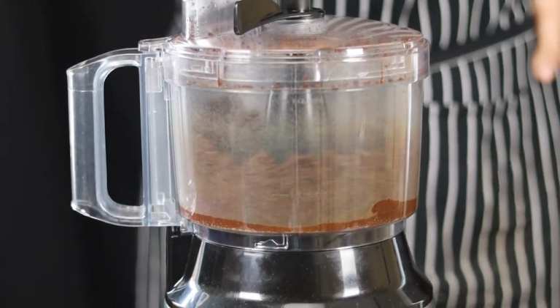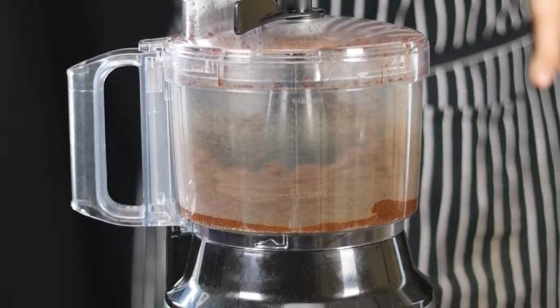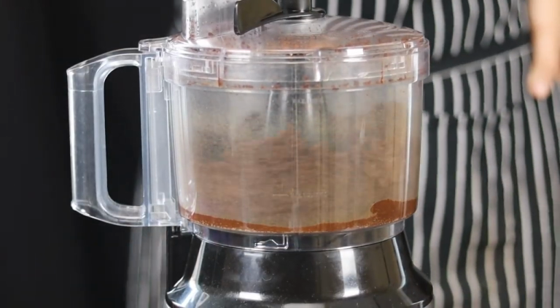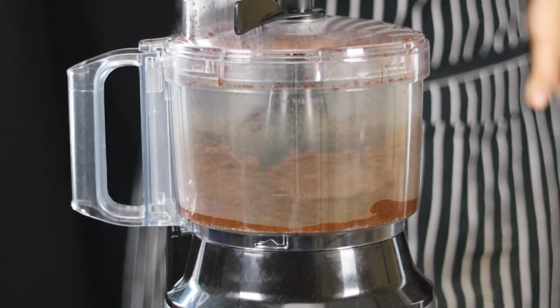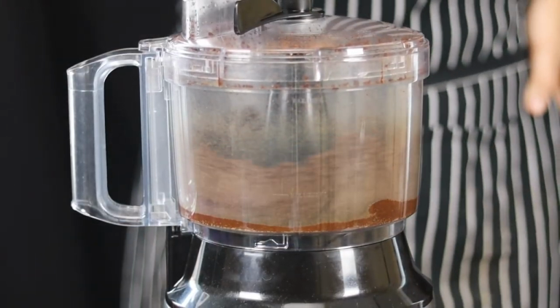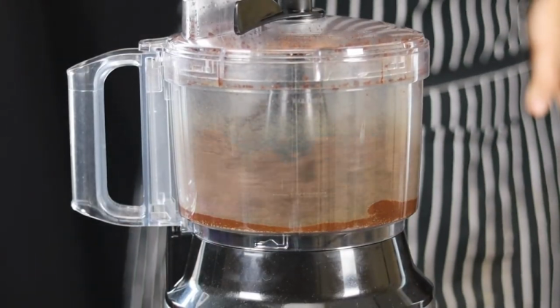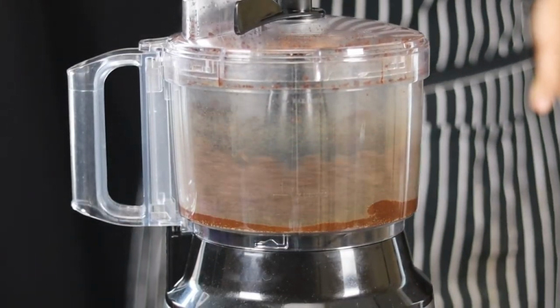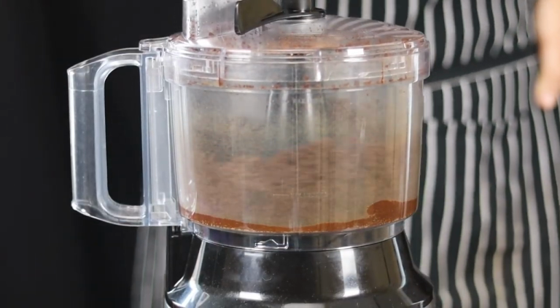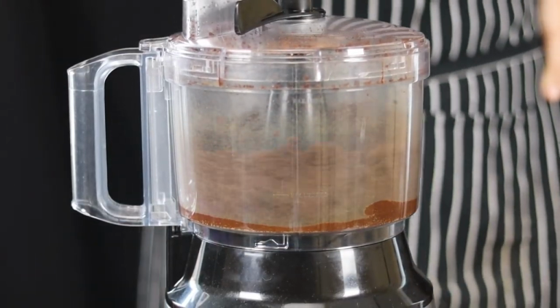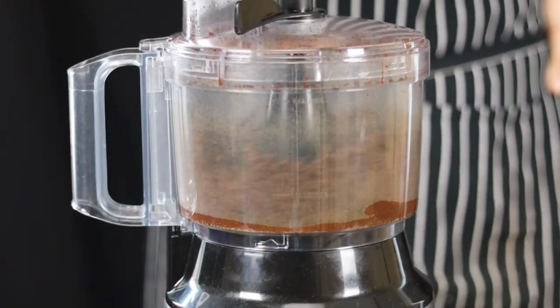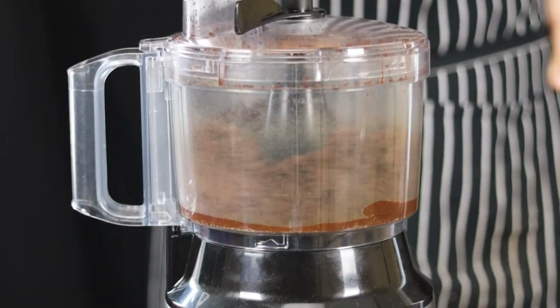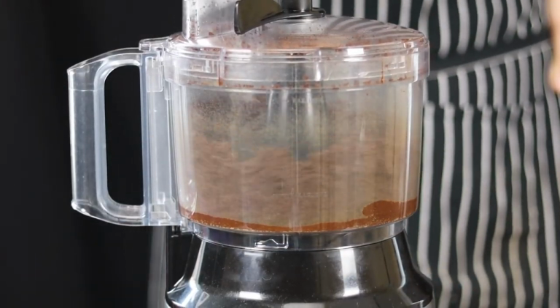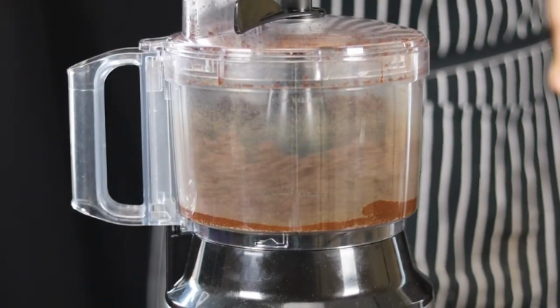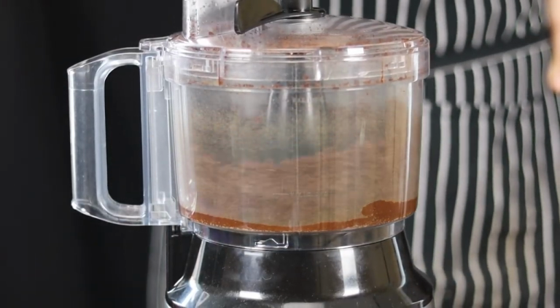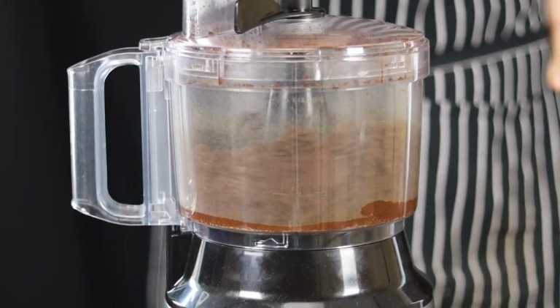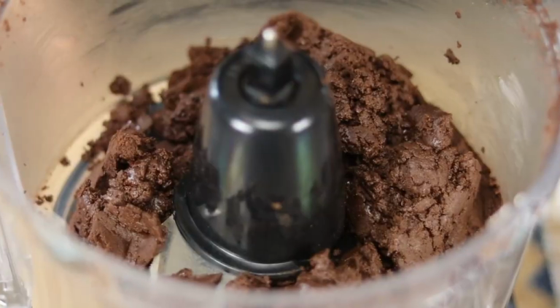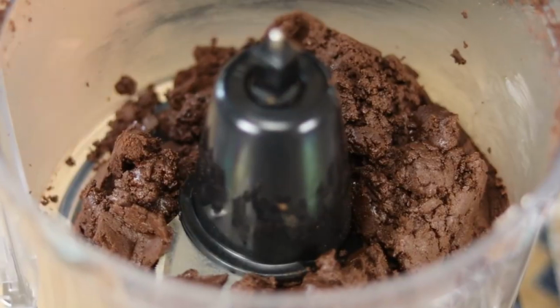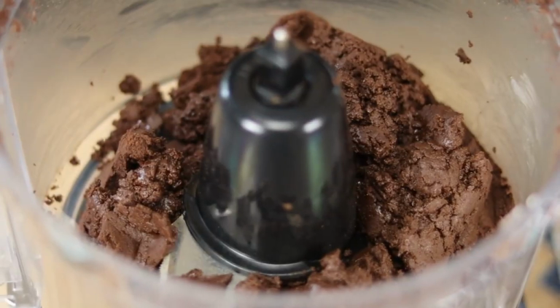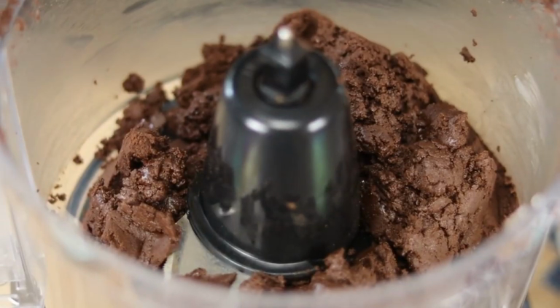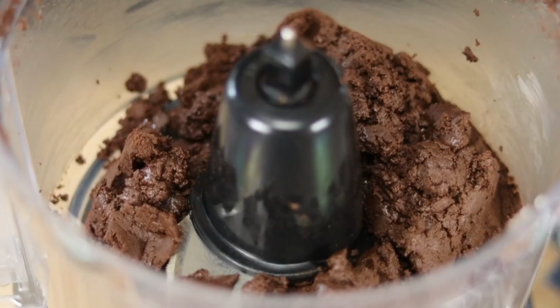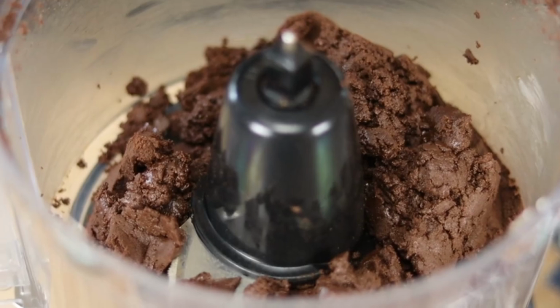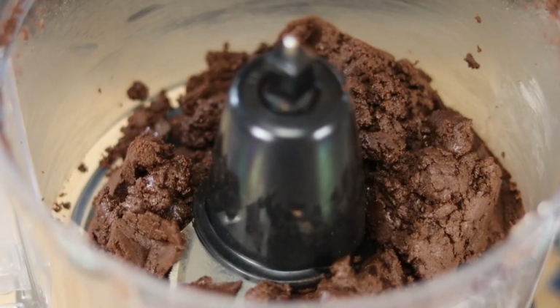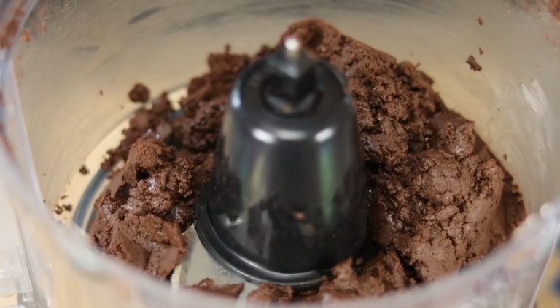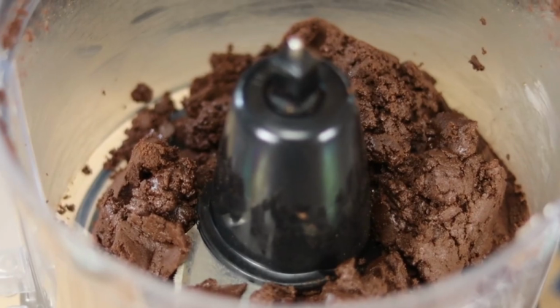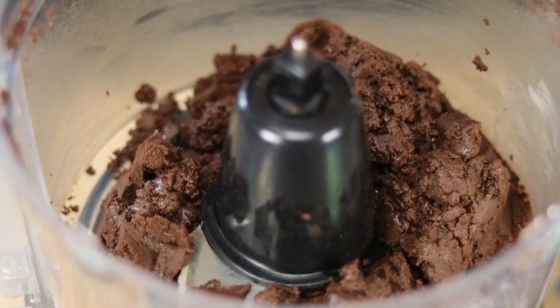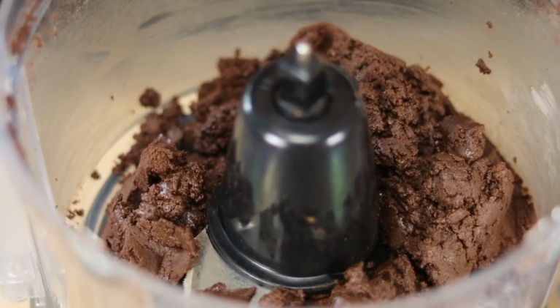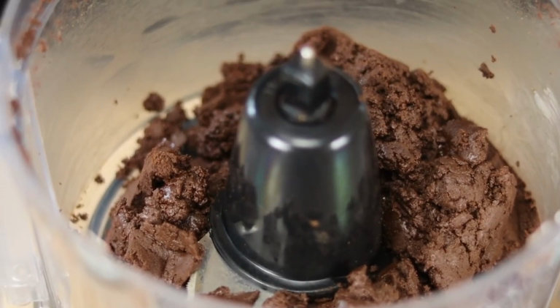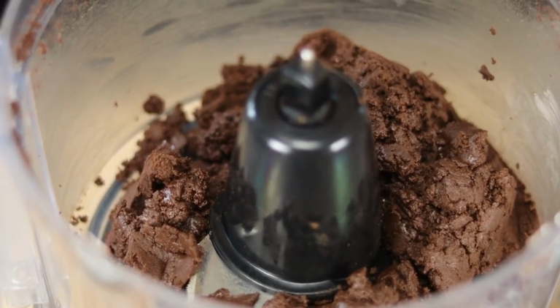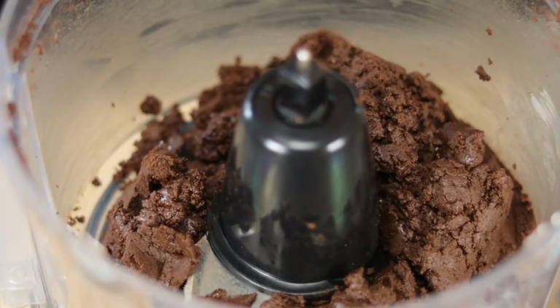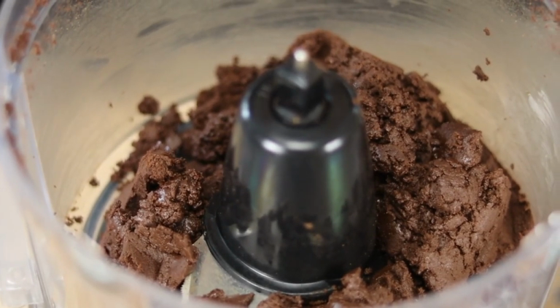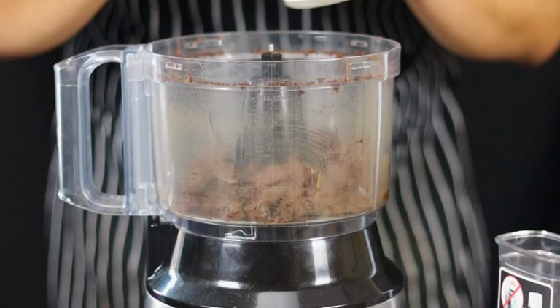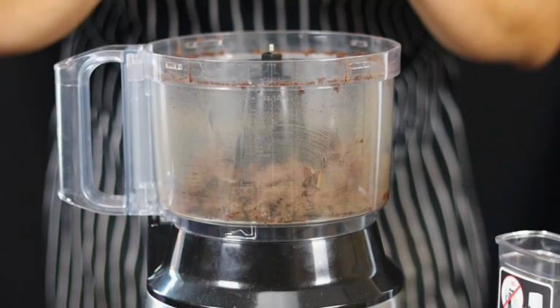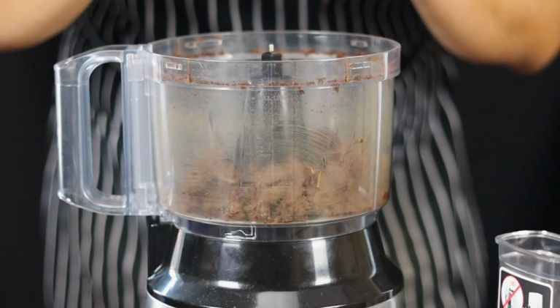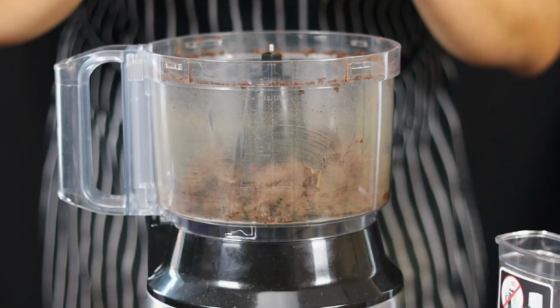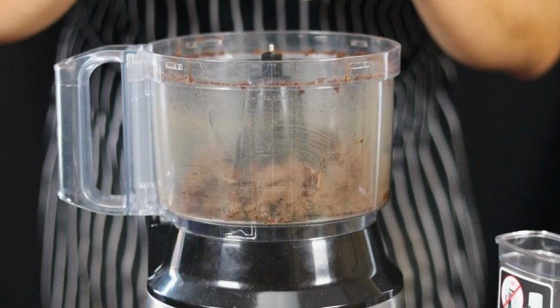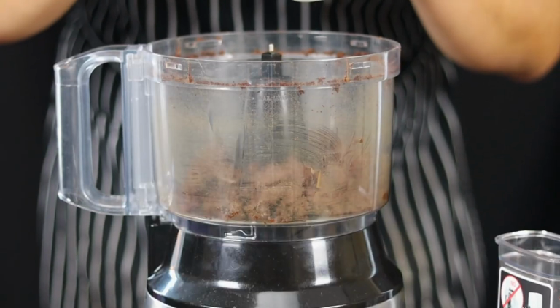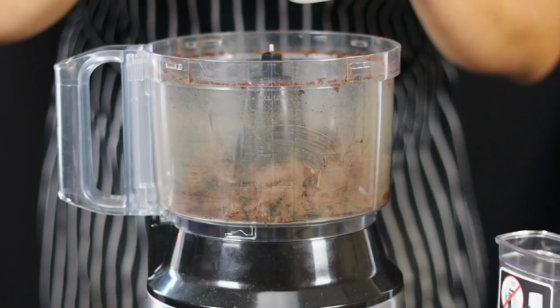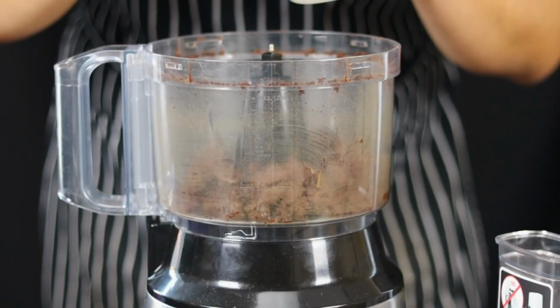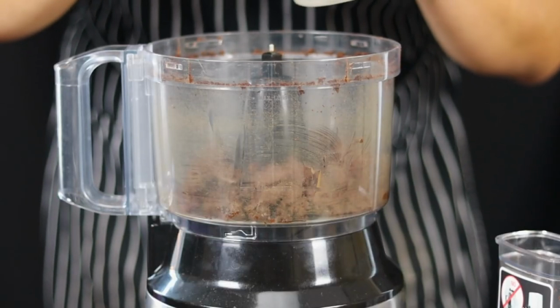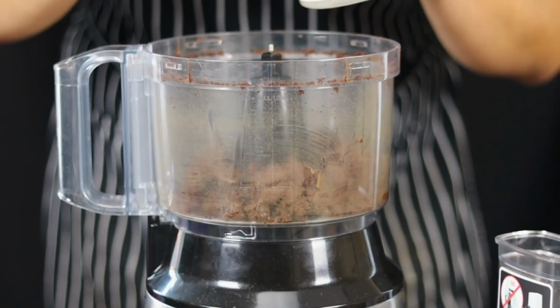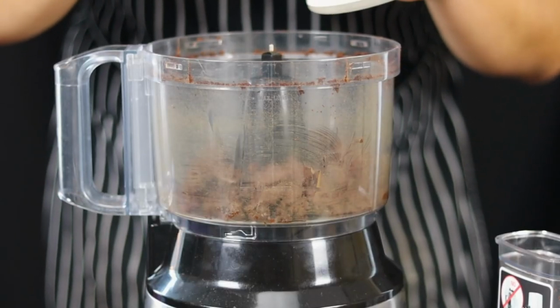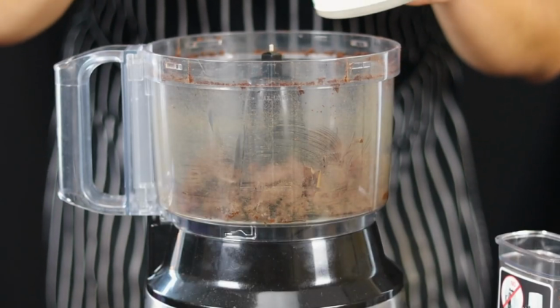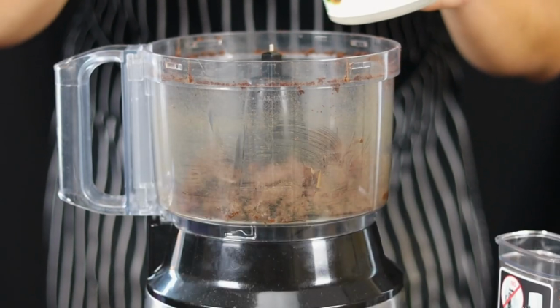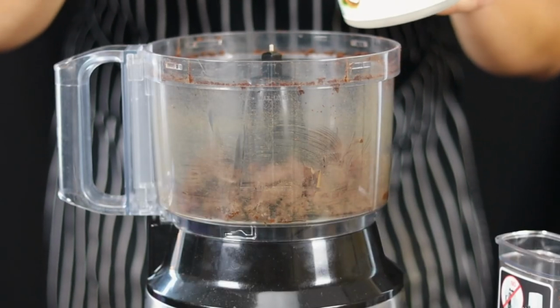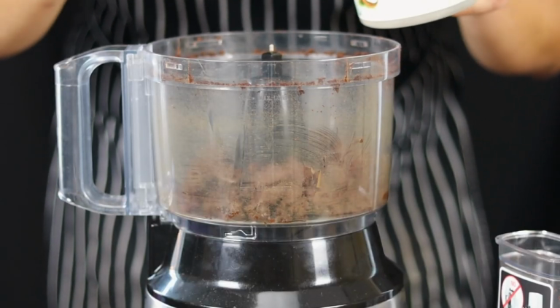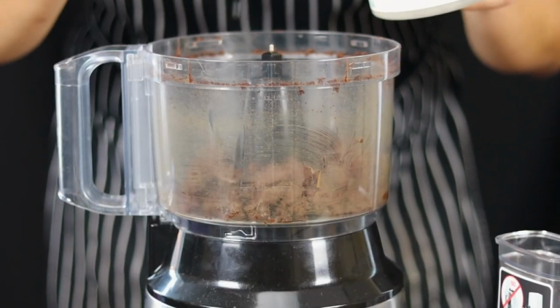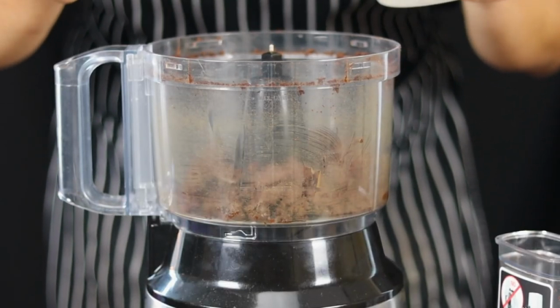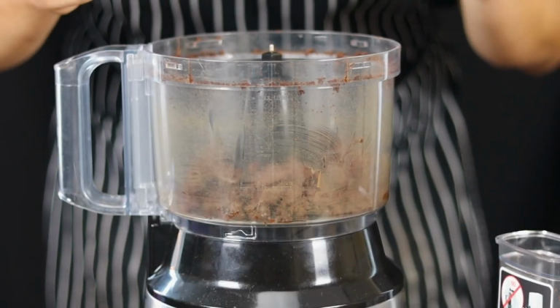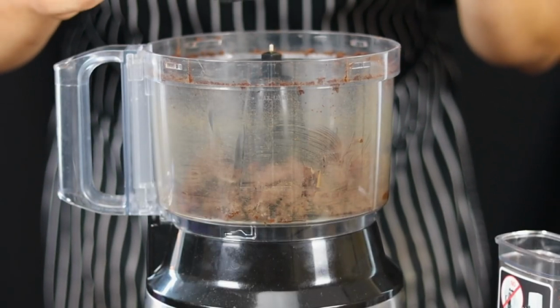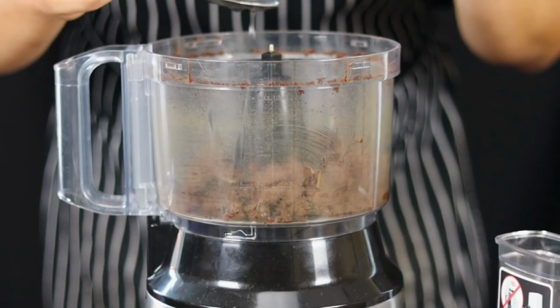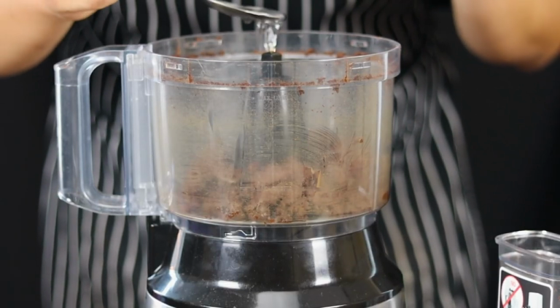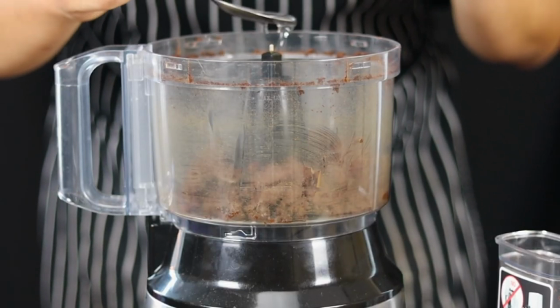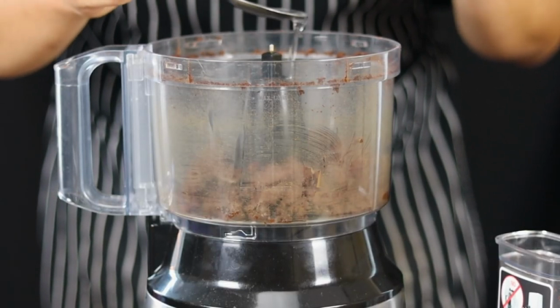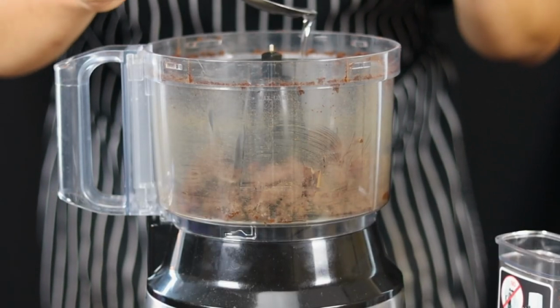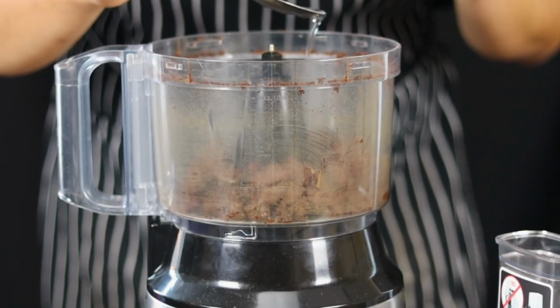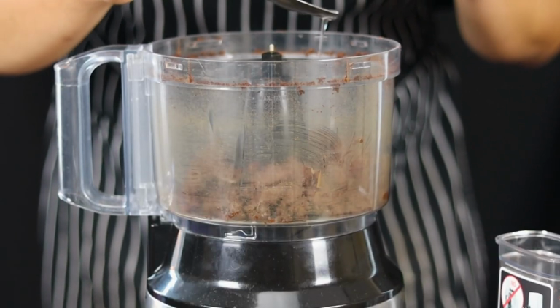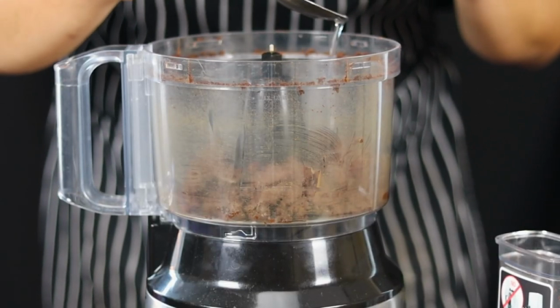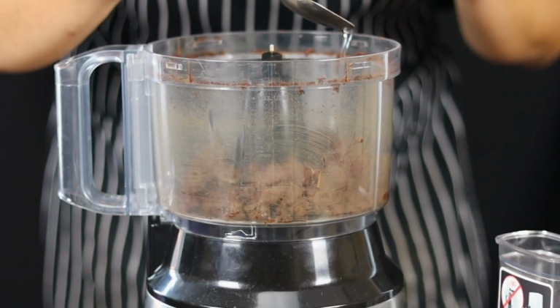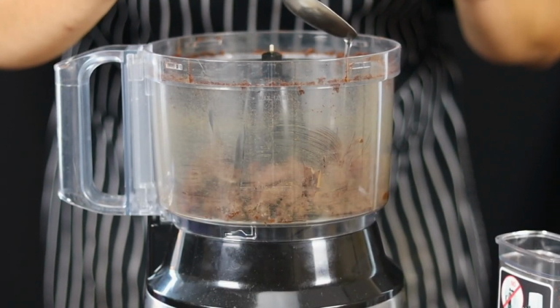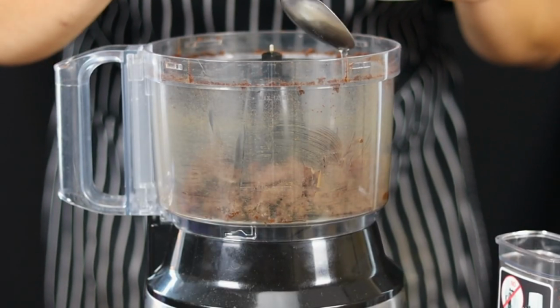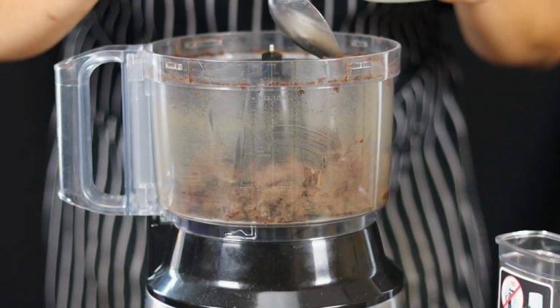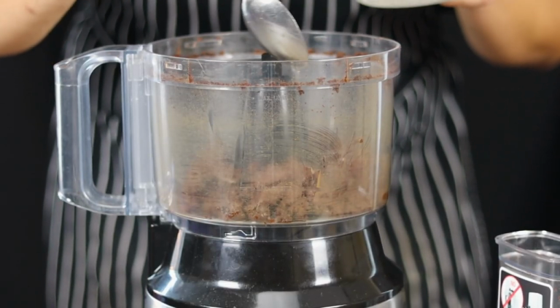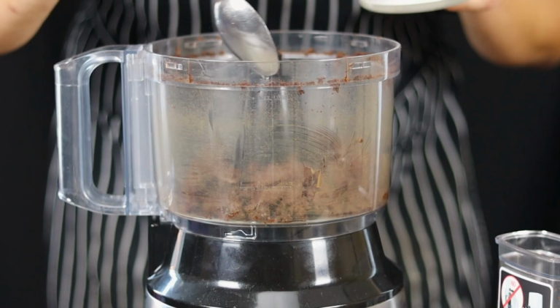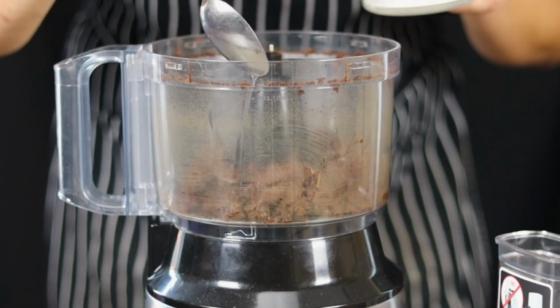Blend on low for 30 minutes — your chocolate will start to look like a paste. At this step, add 3 tablespoons of coconut oil and blend for another 30 minutes.